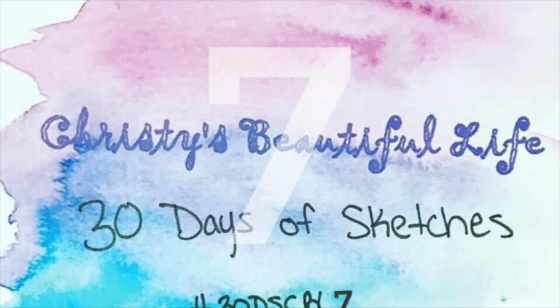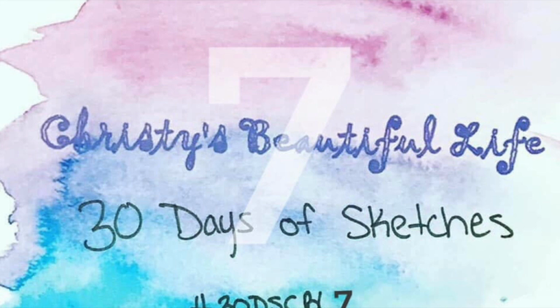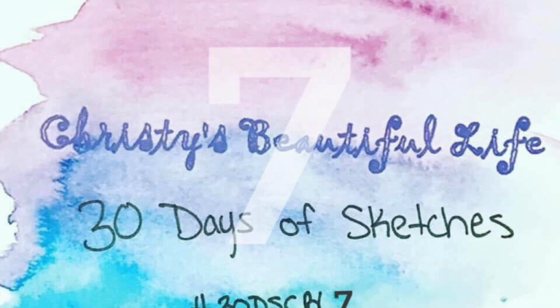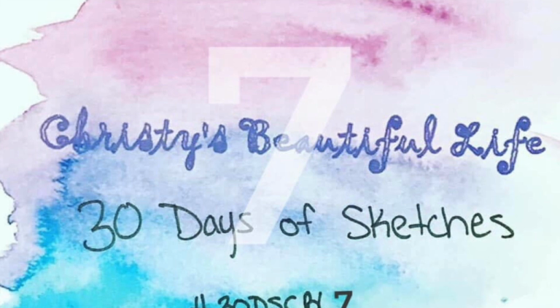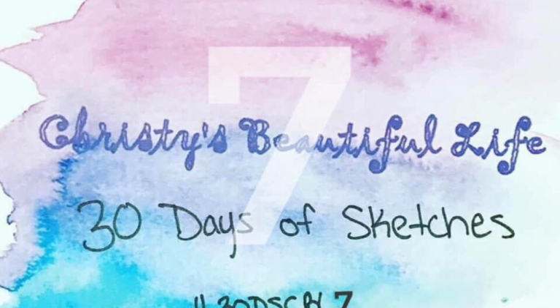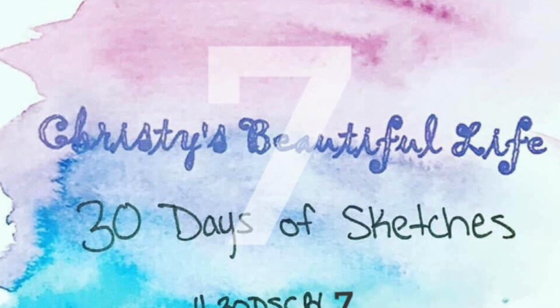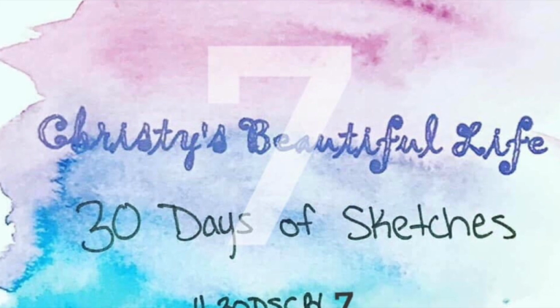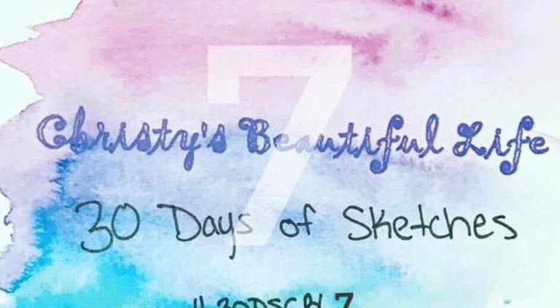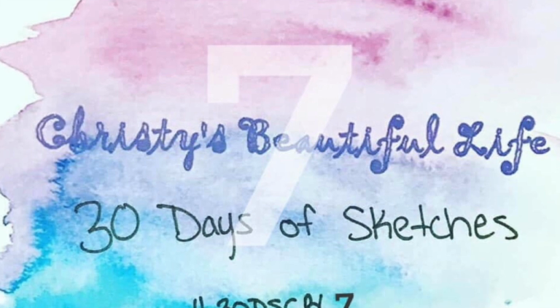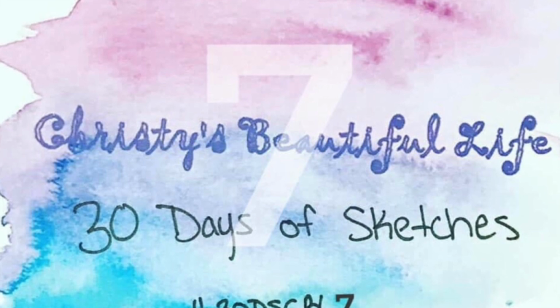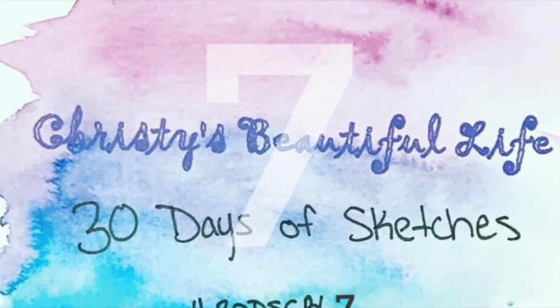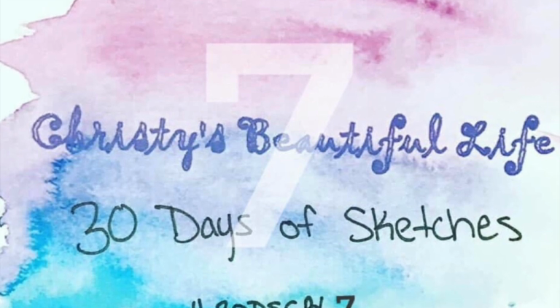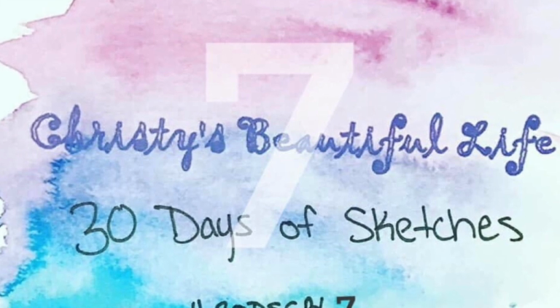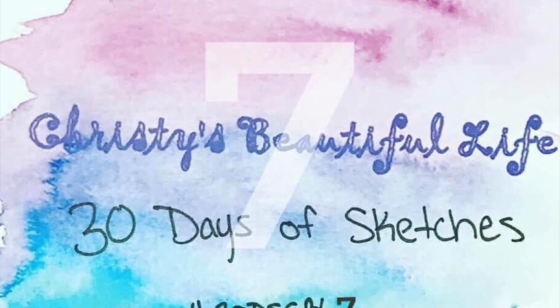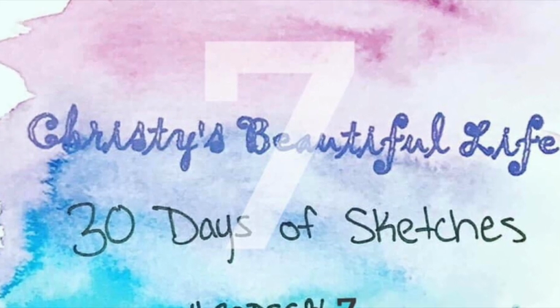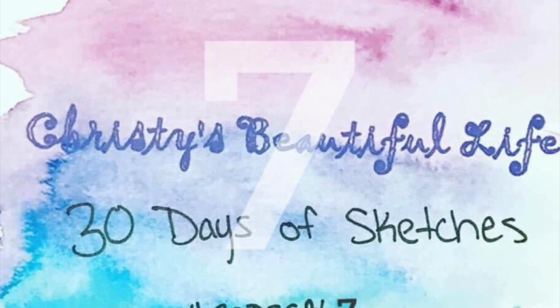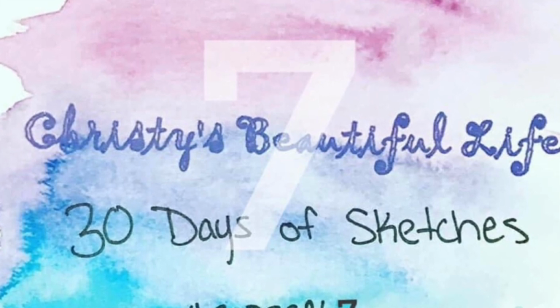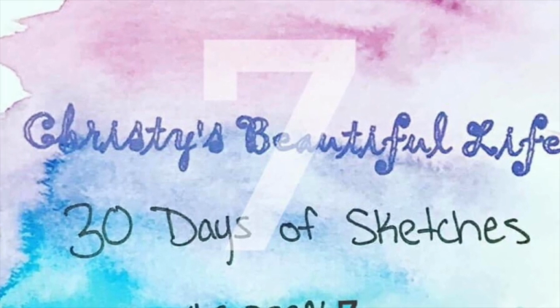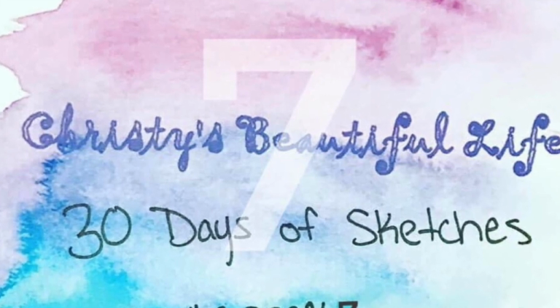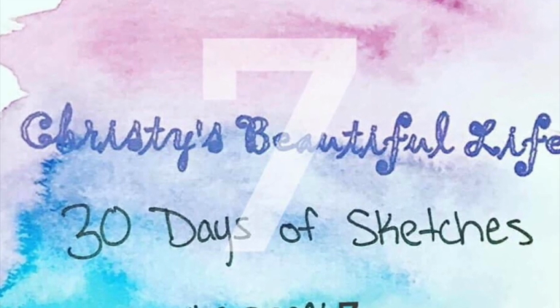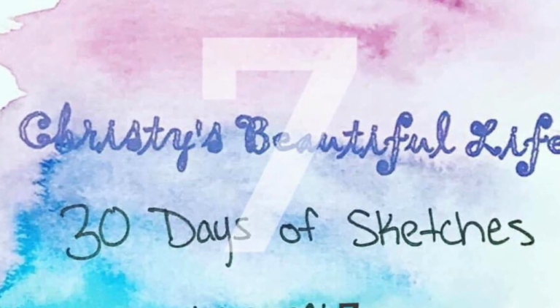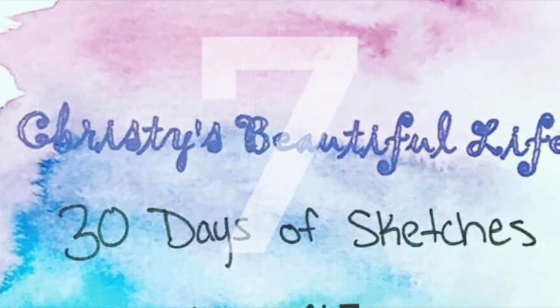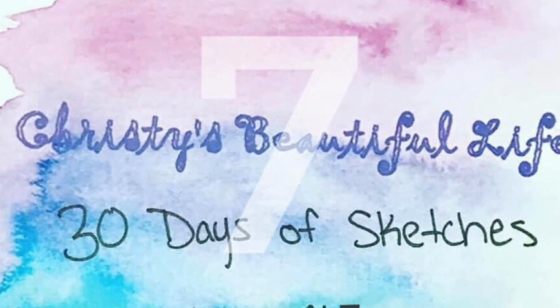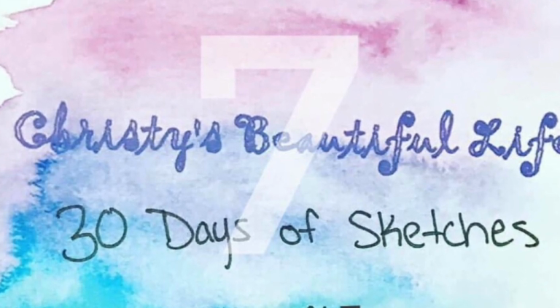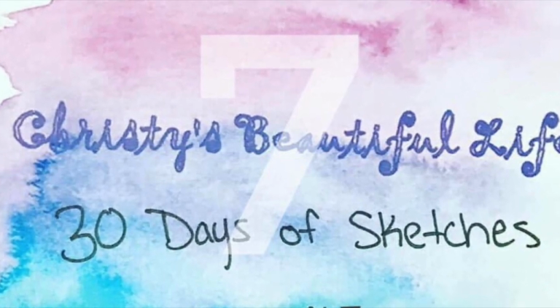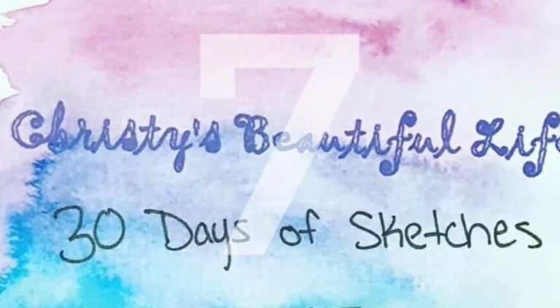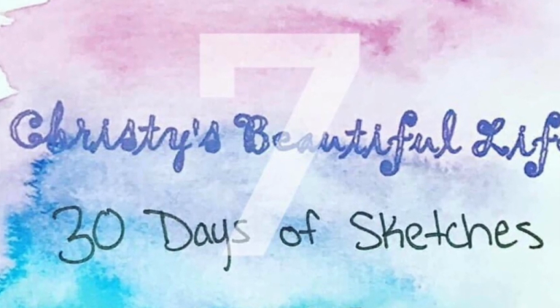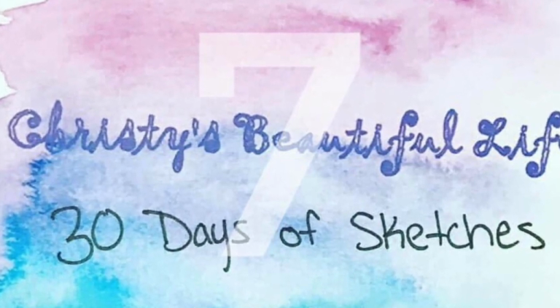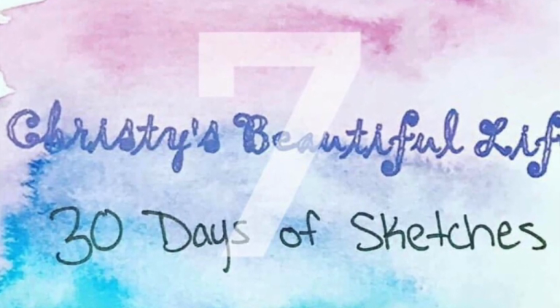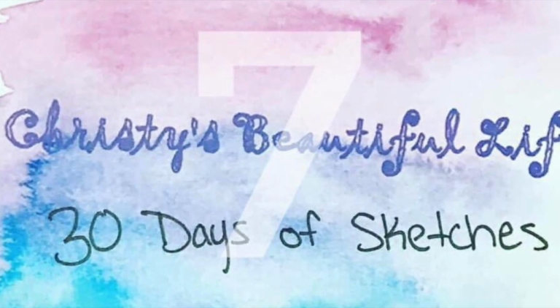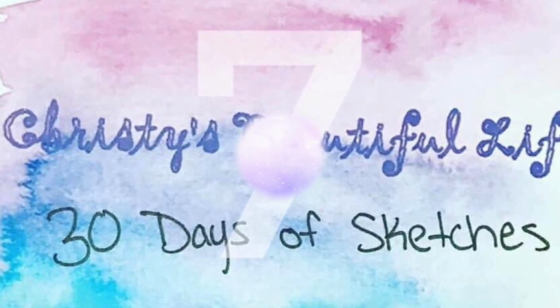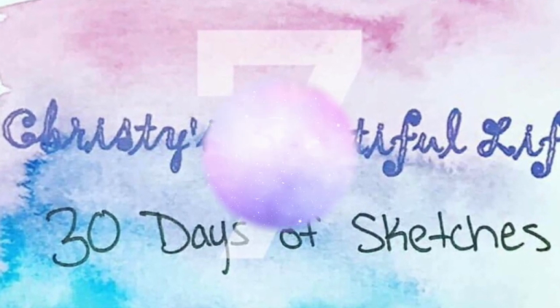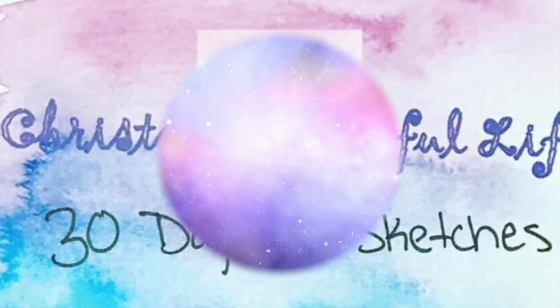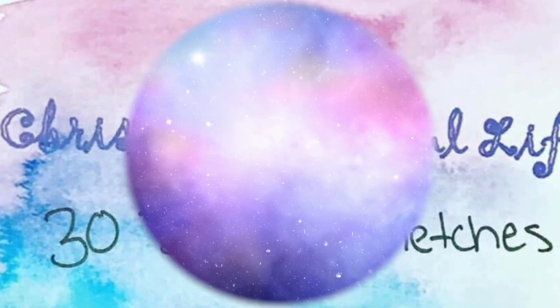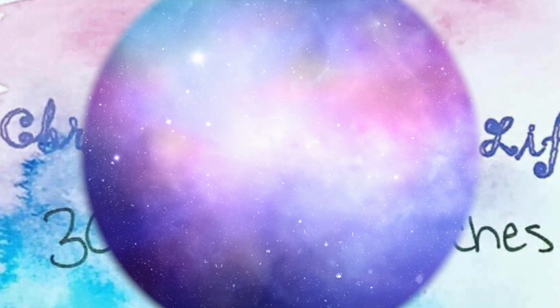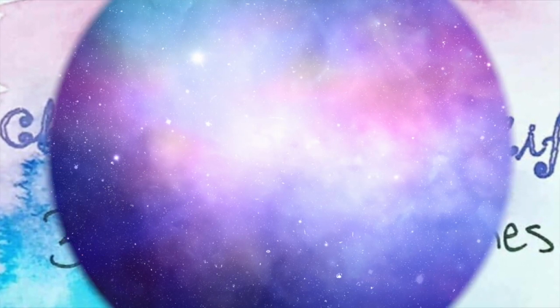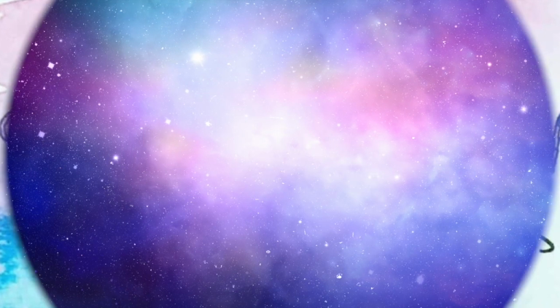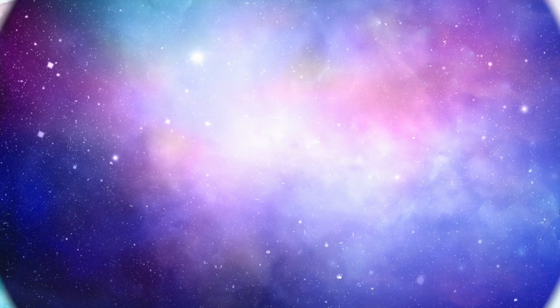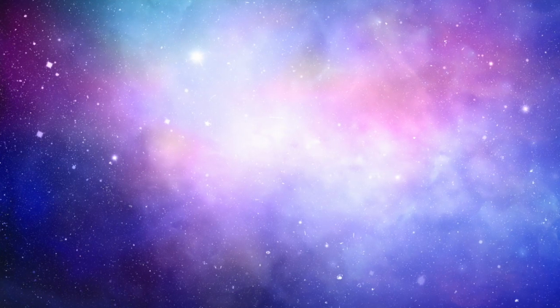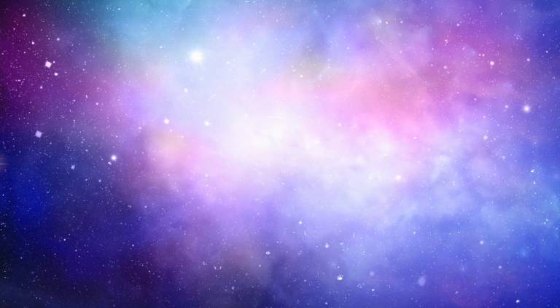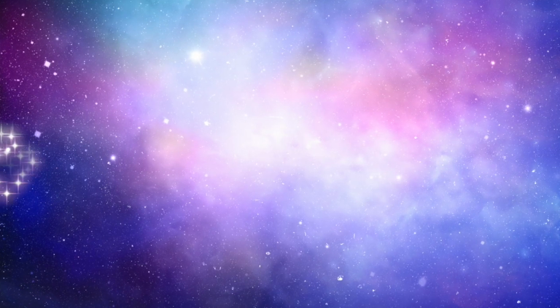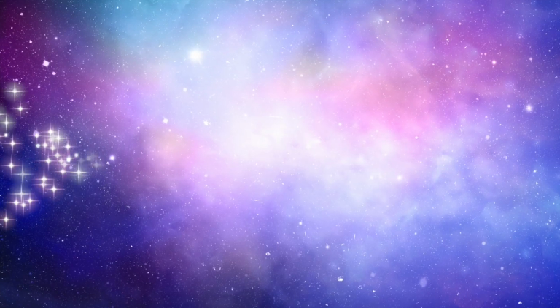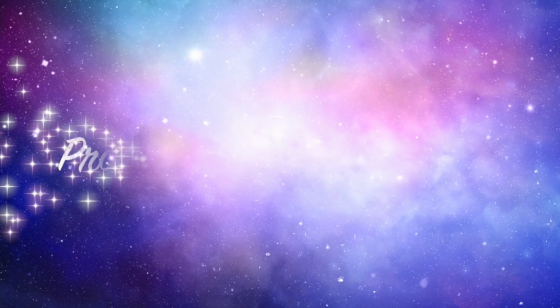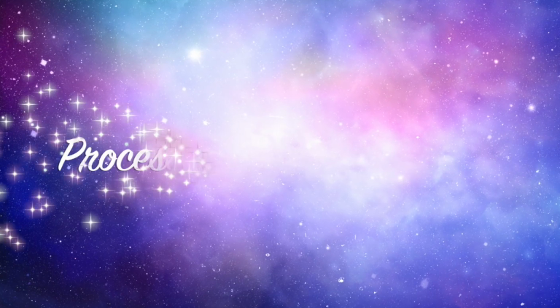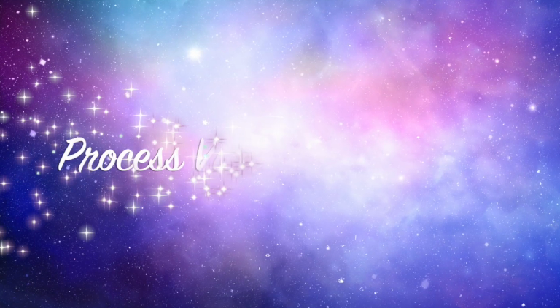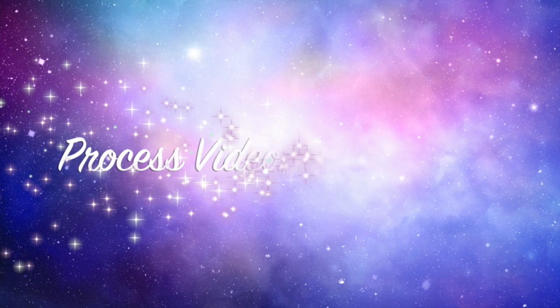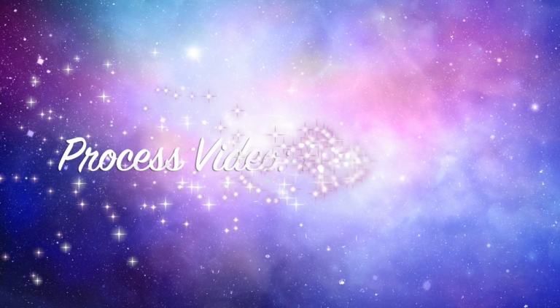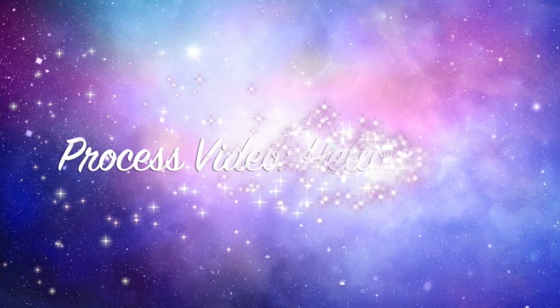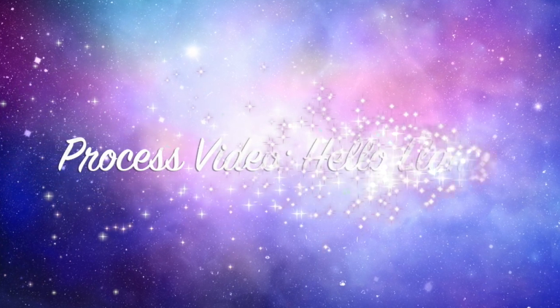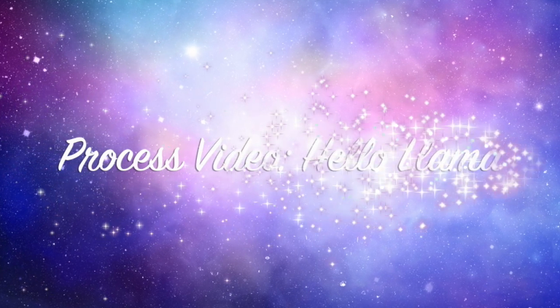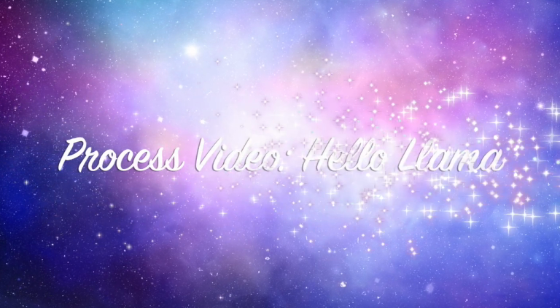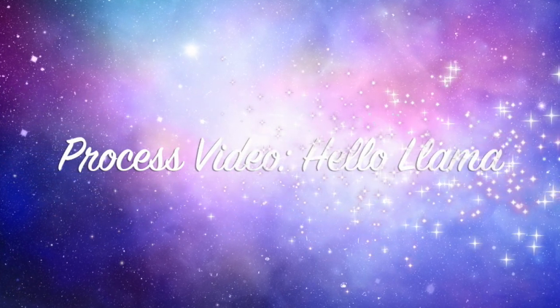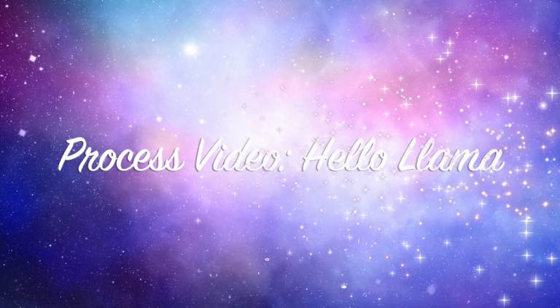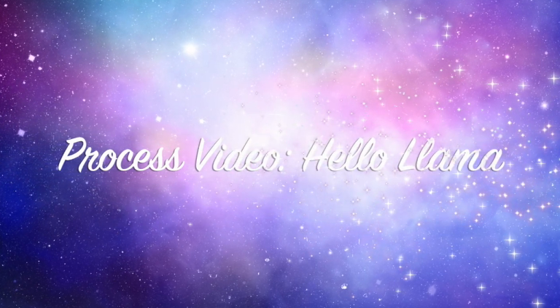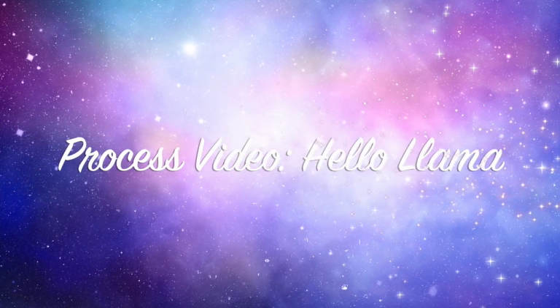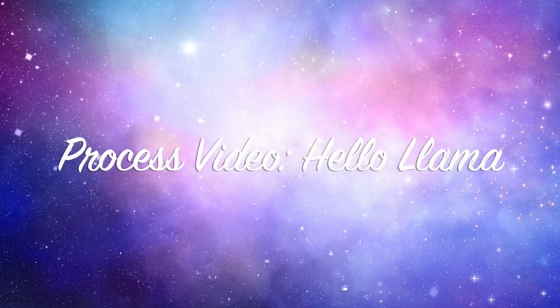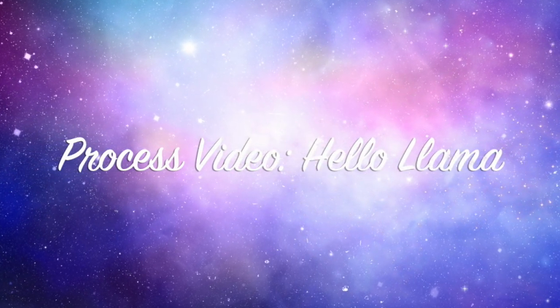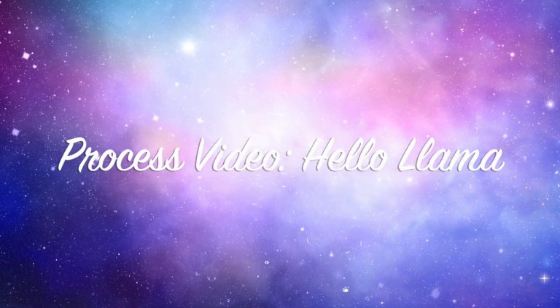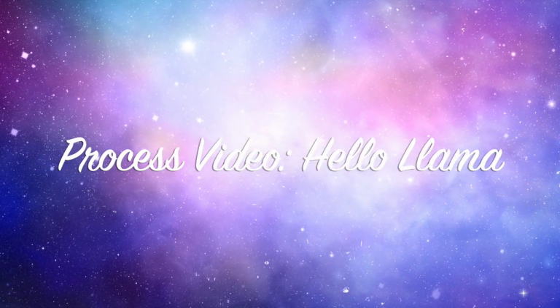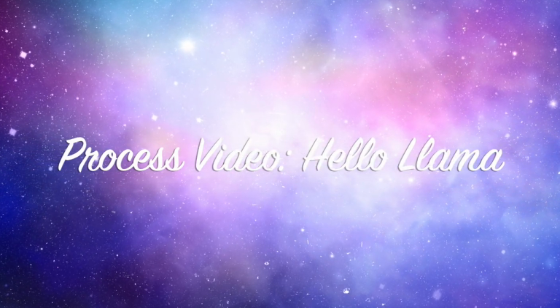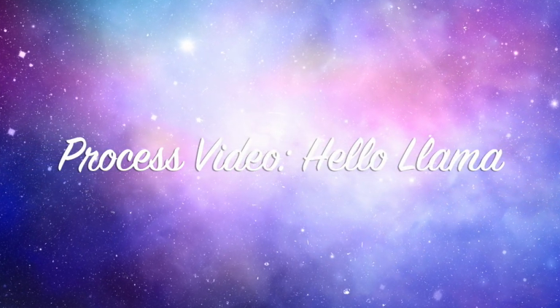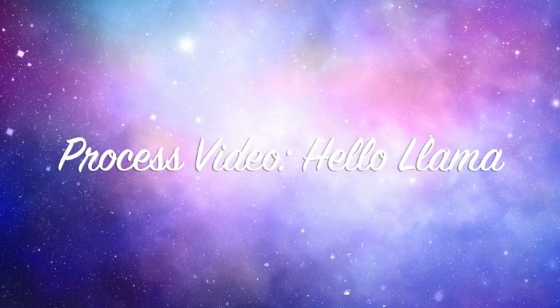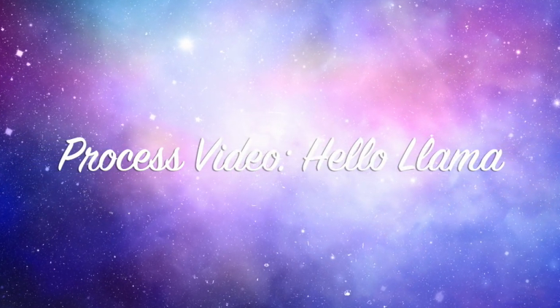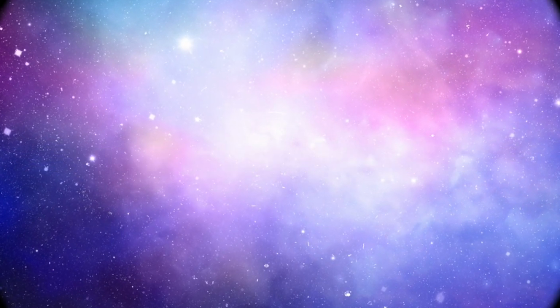Hi there, Janet Fritz here for Galaxy Girl Creations. Welcome to my channel. Welcome to Christy's Beautiful Life, 30 Days of Sketches, Round 7.